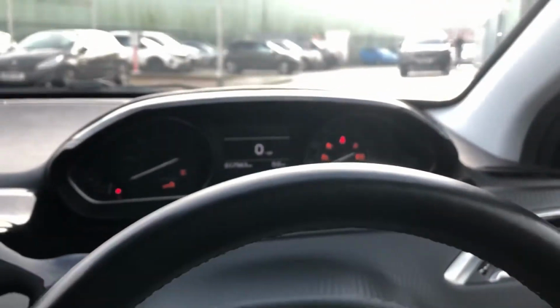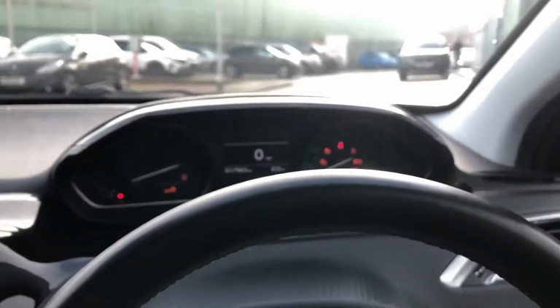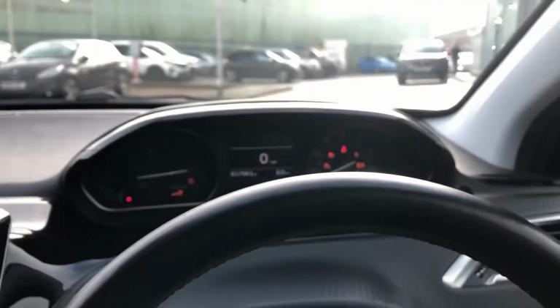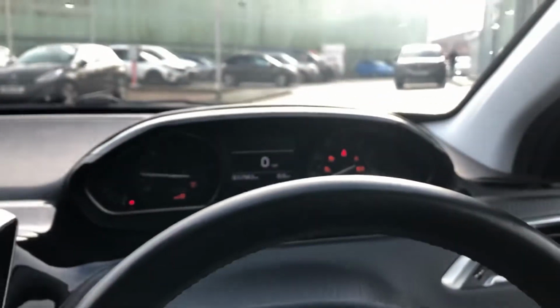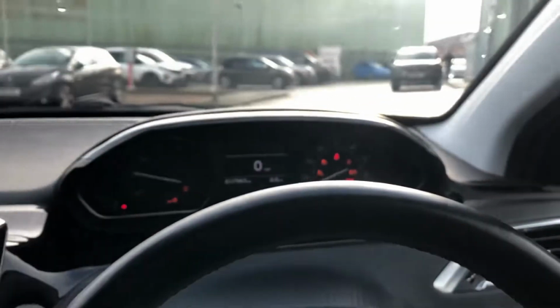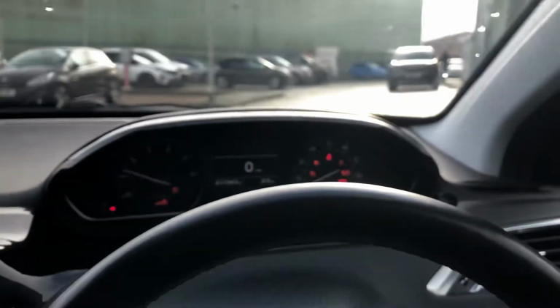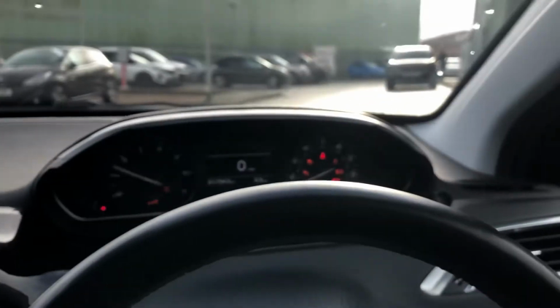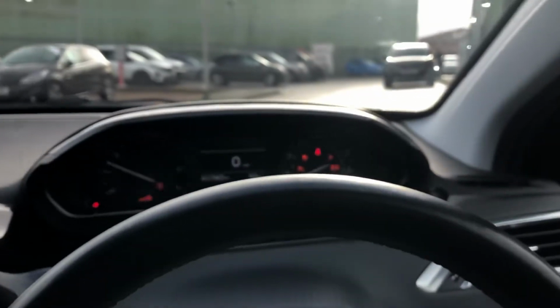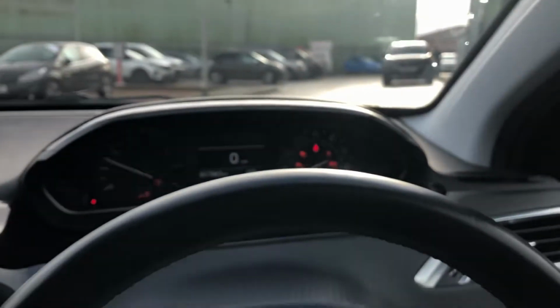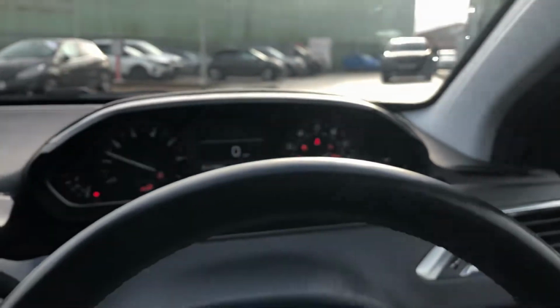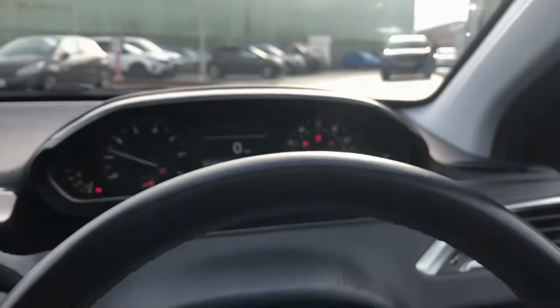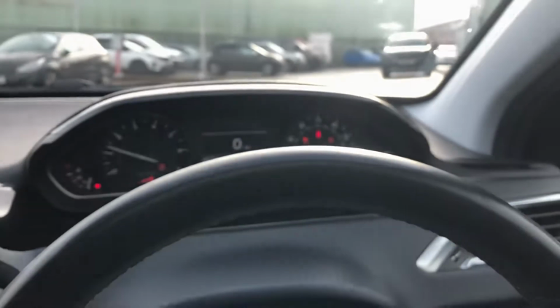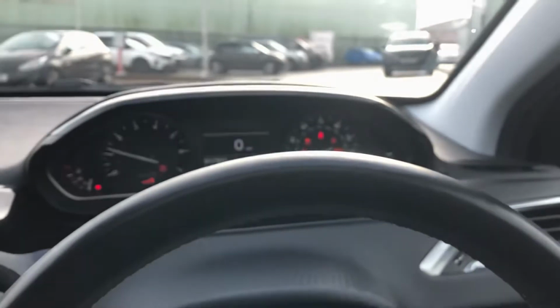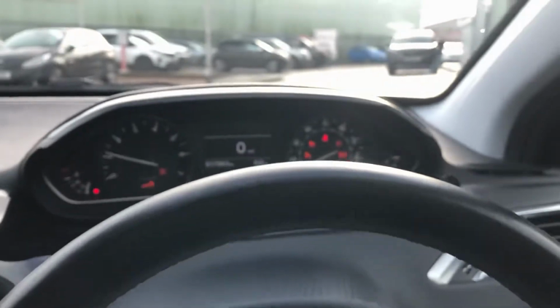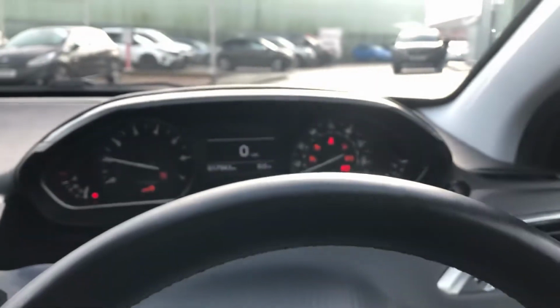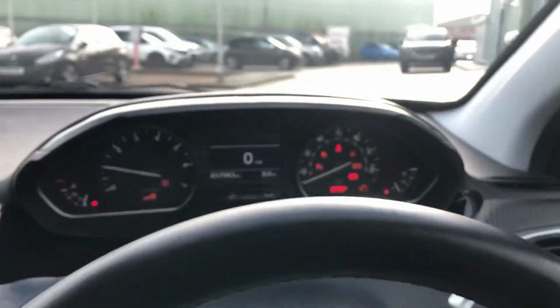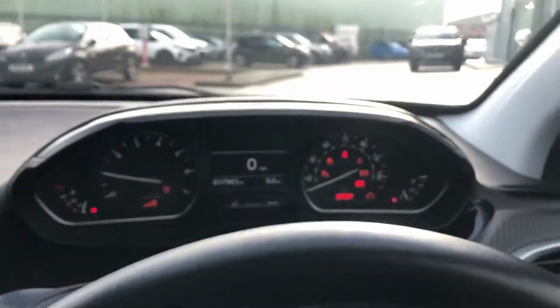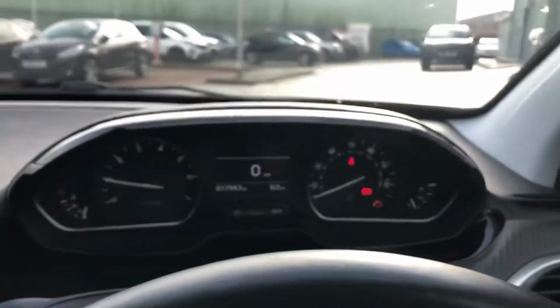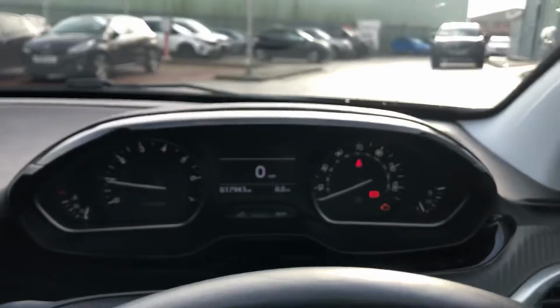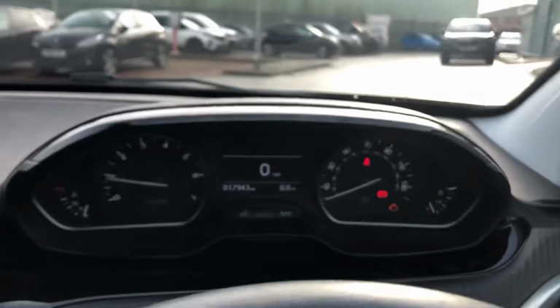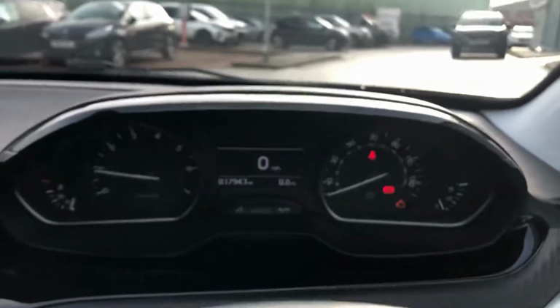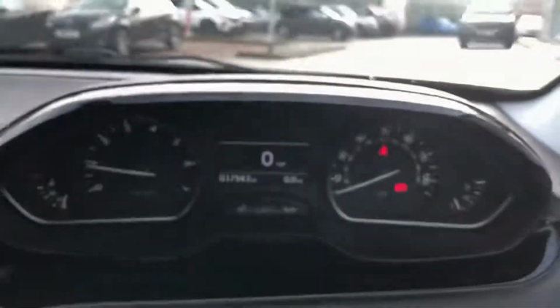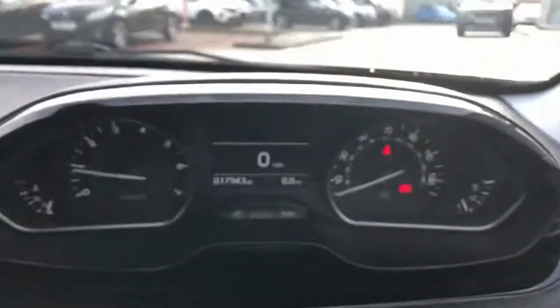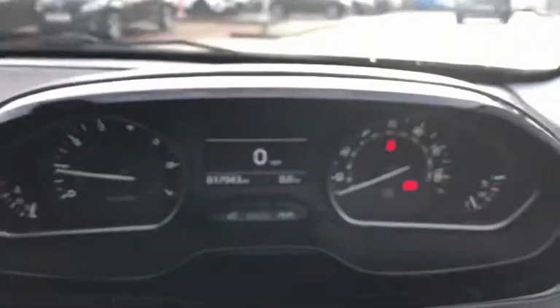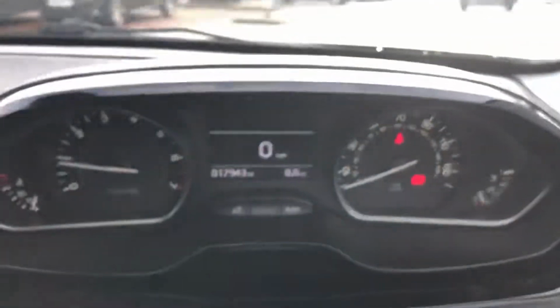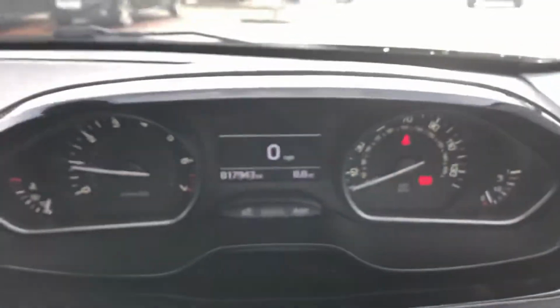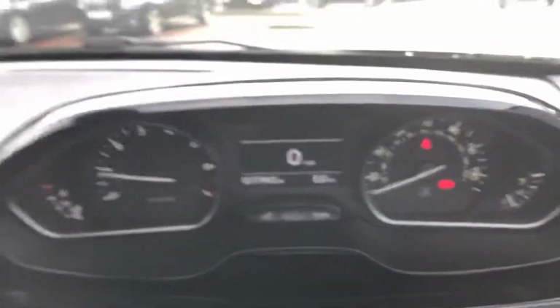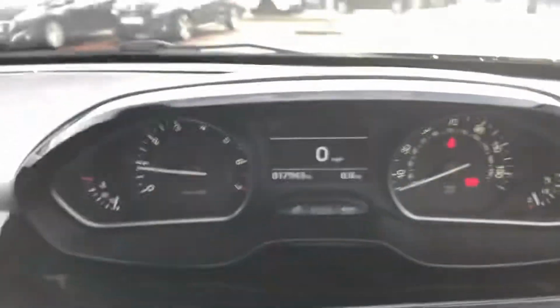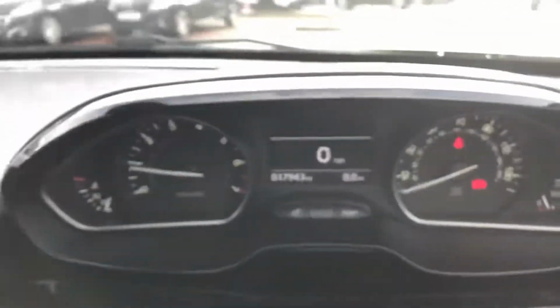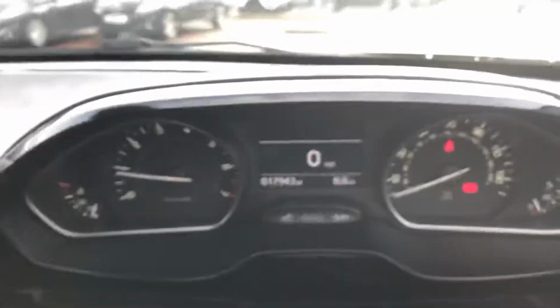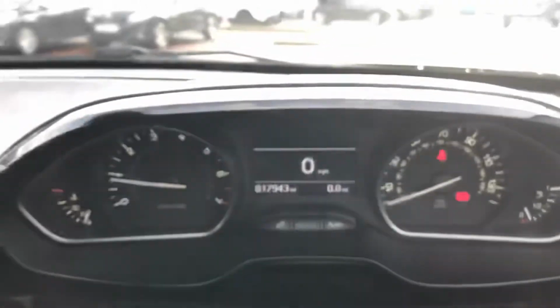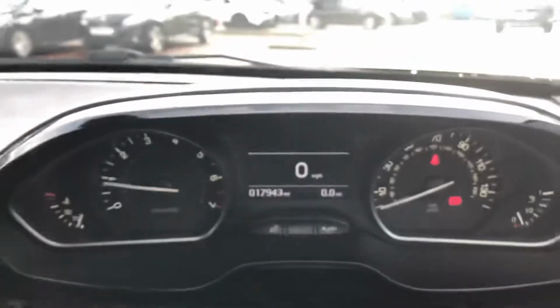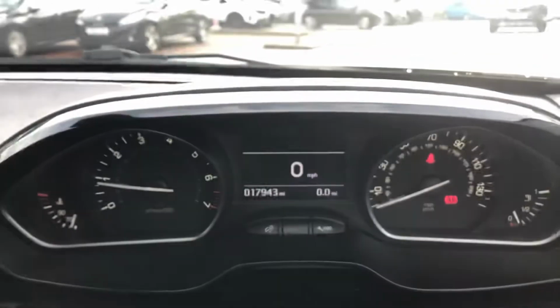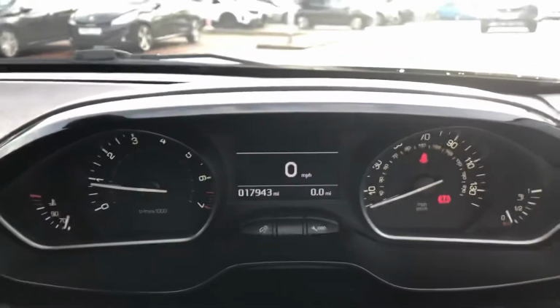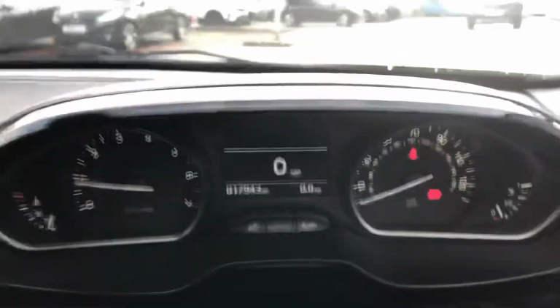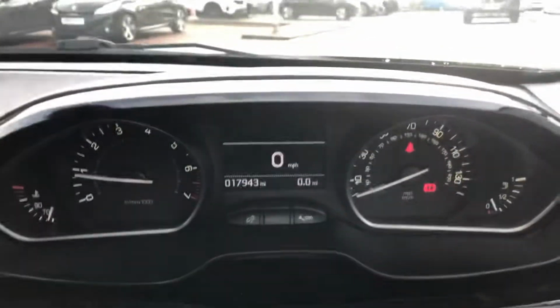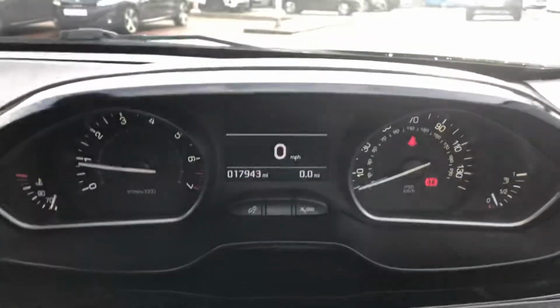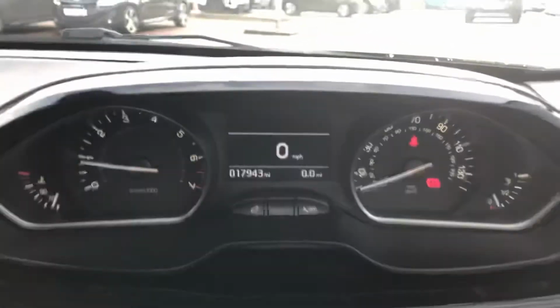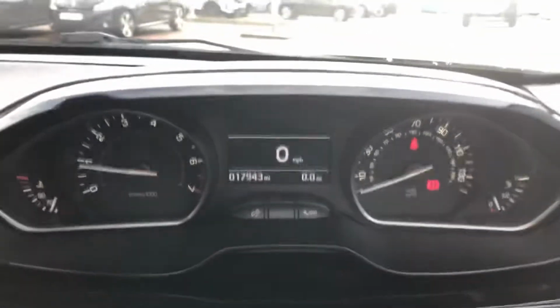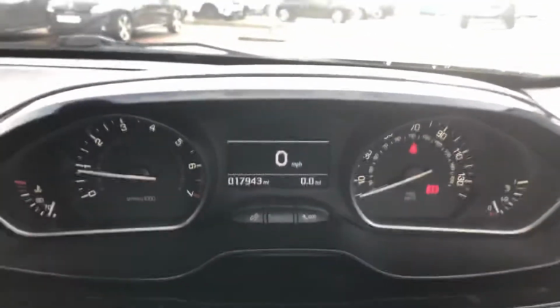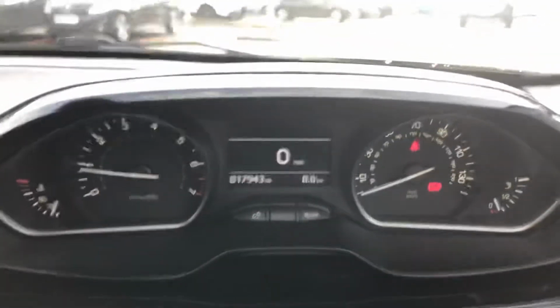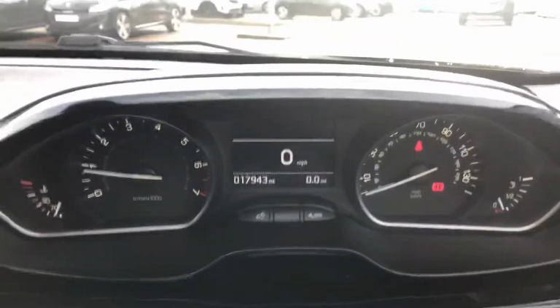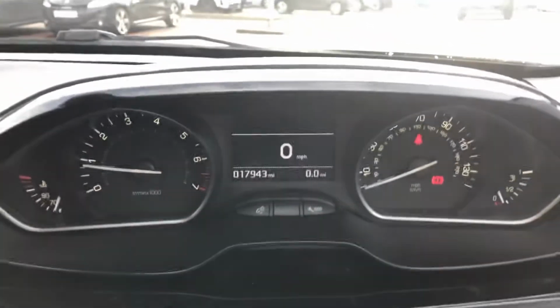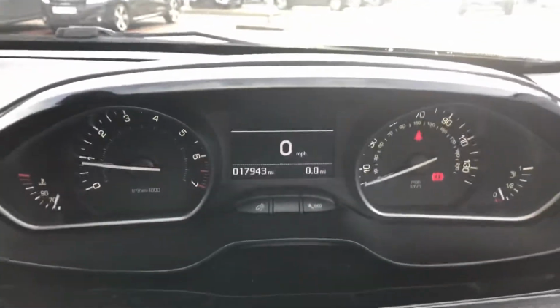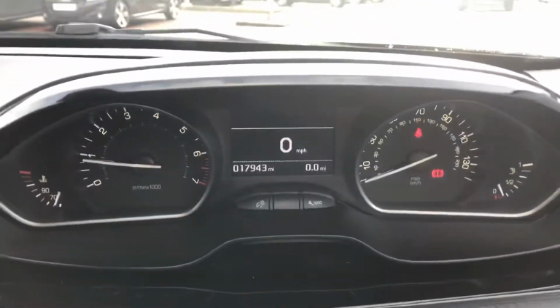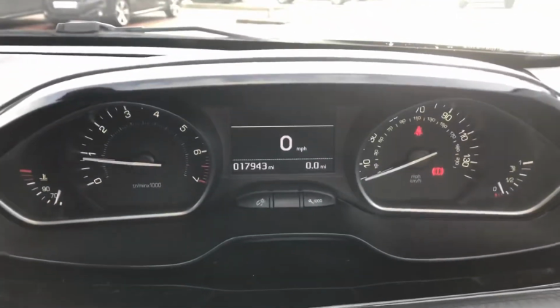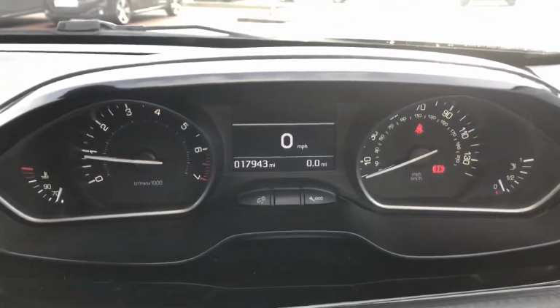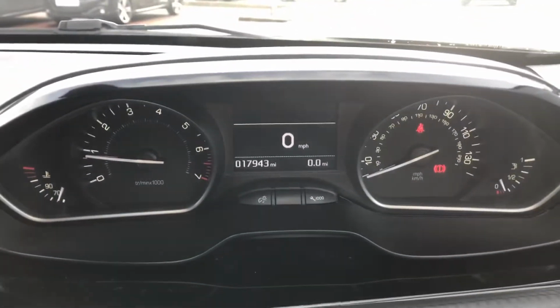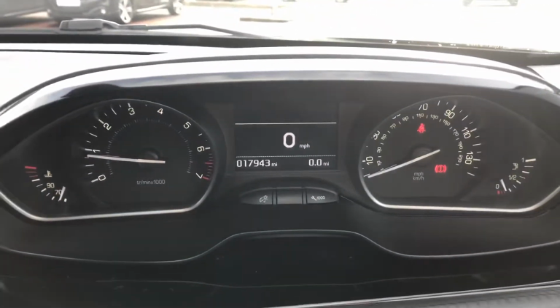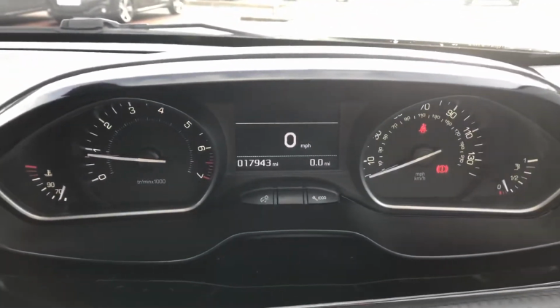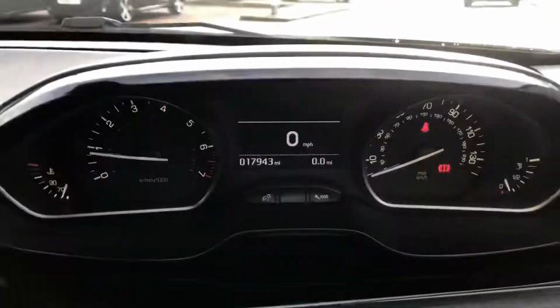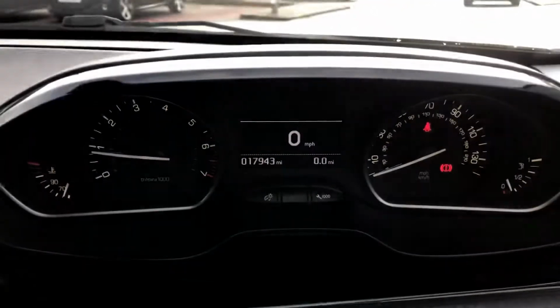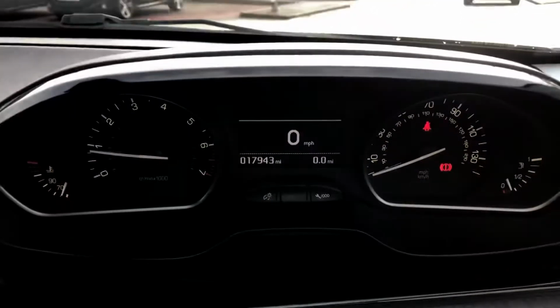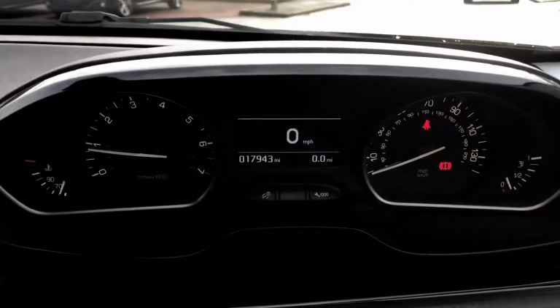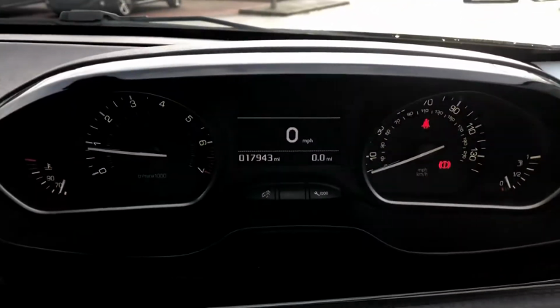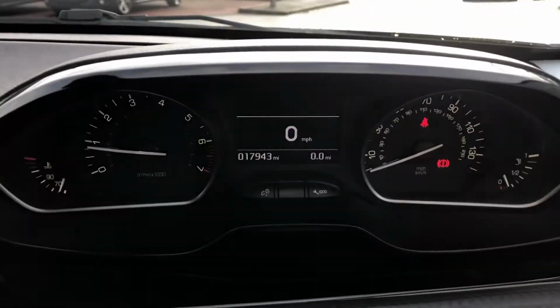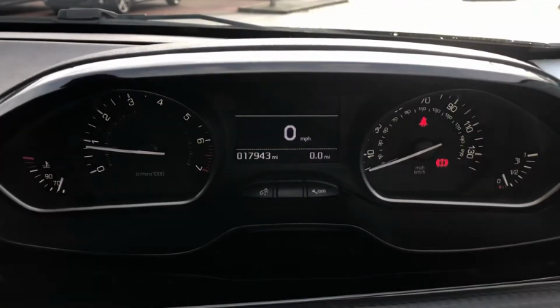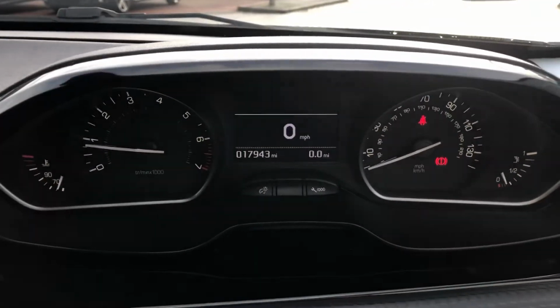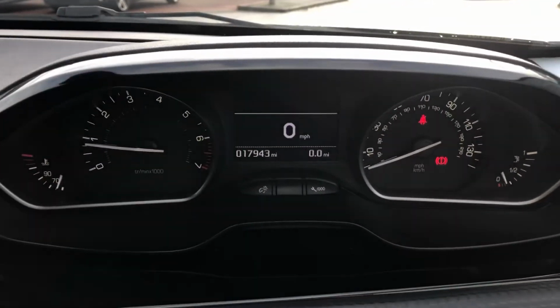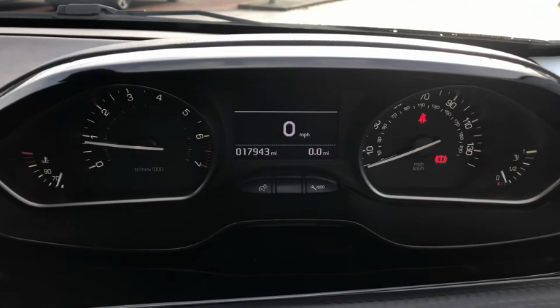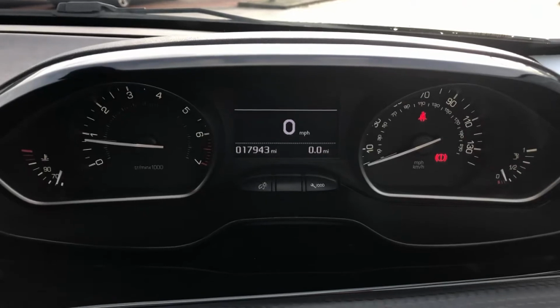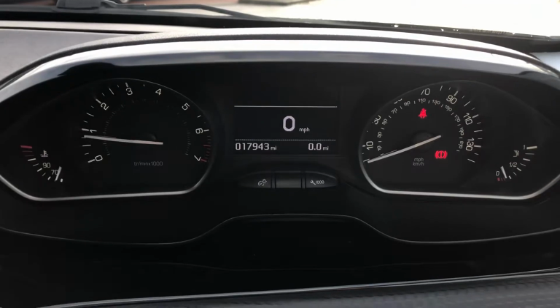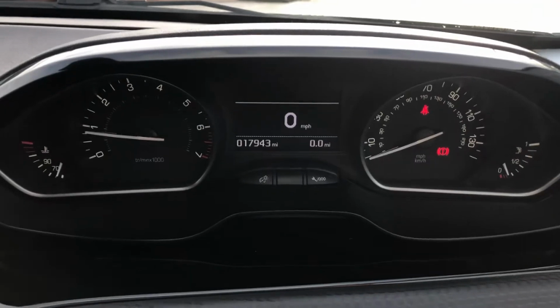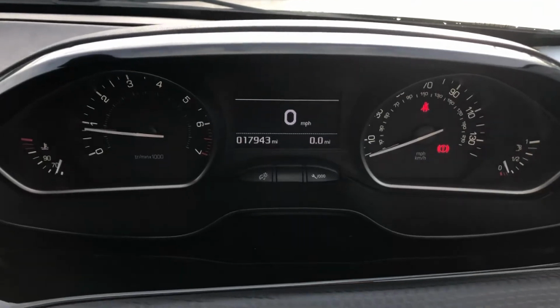This car has 17,943 miles, but that will rise due to test drives.